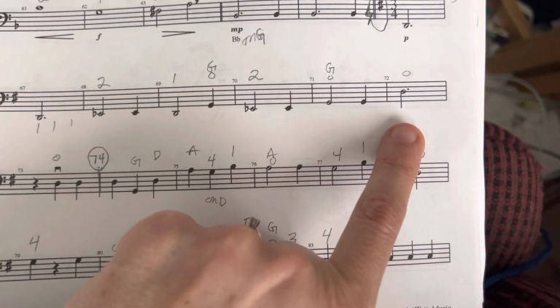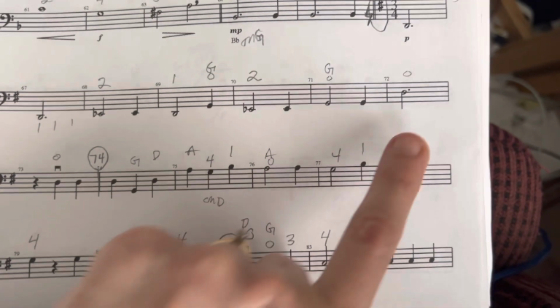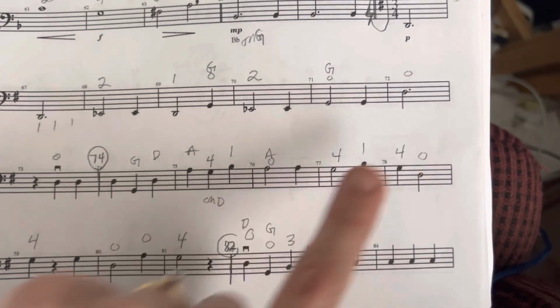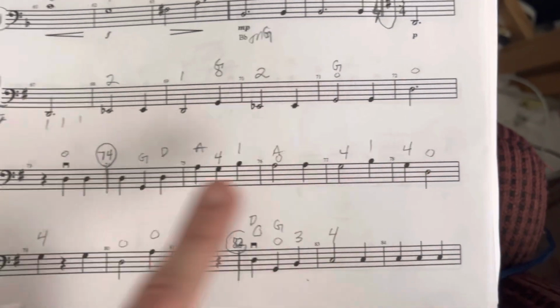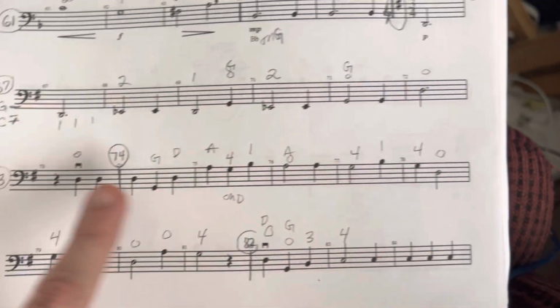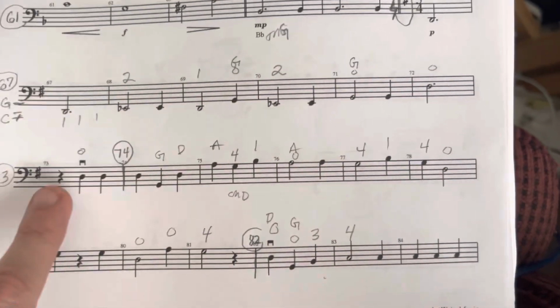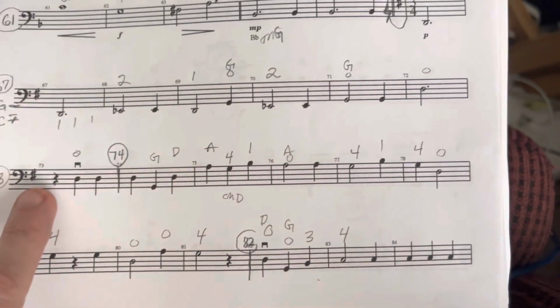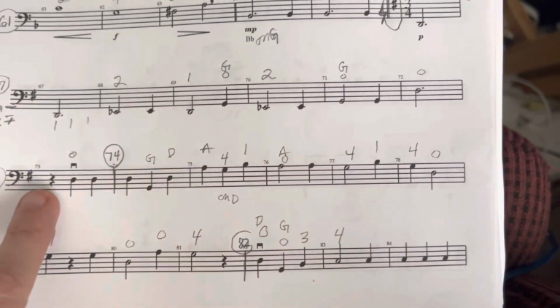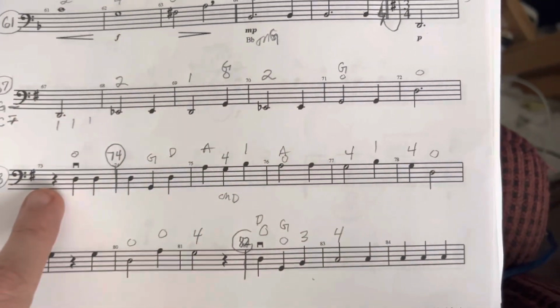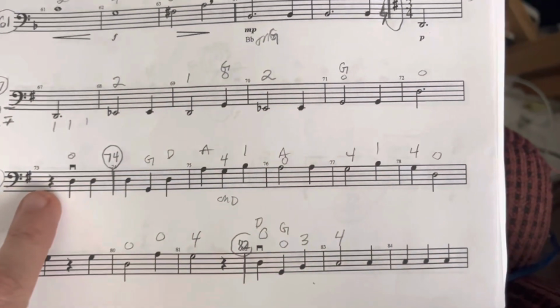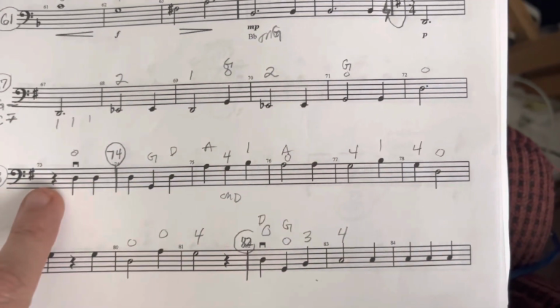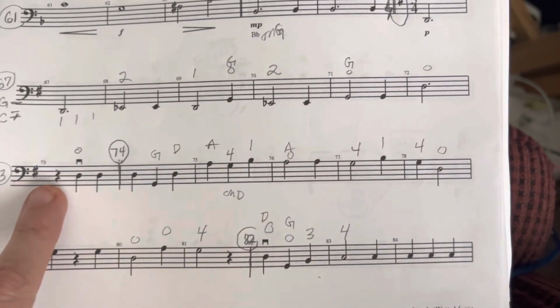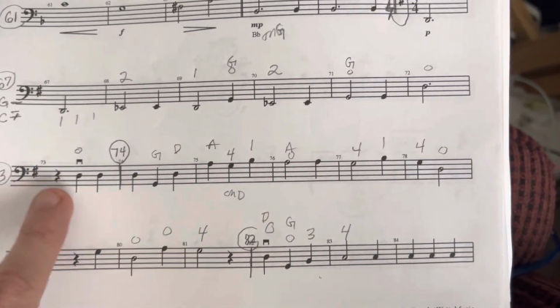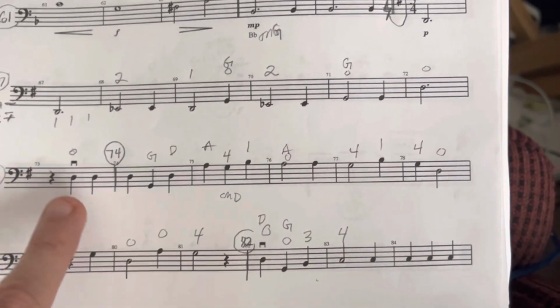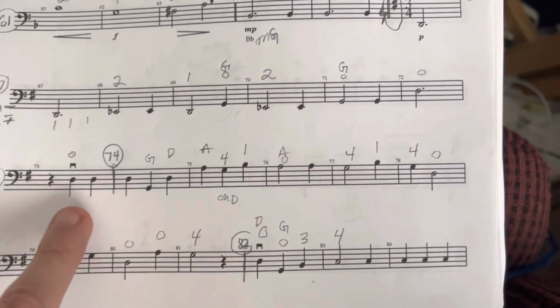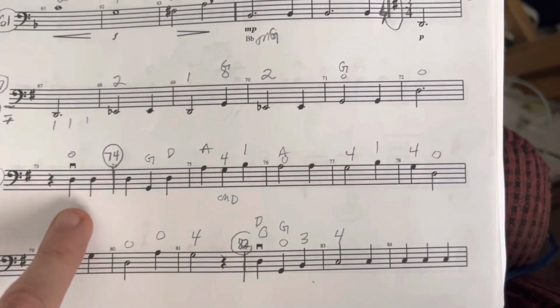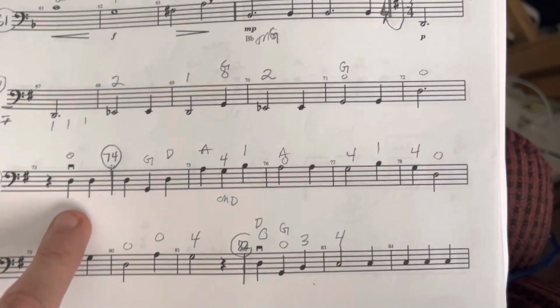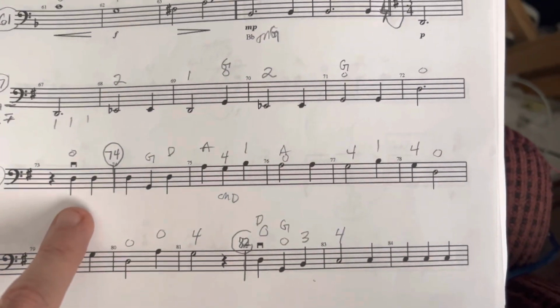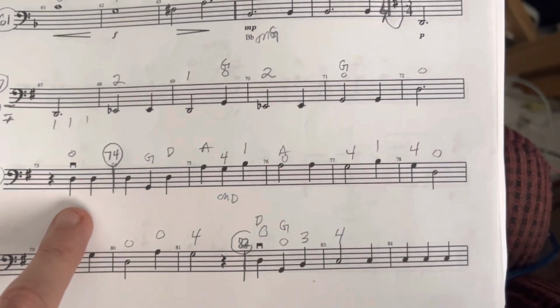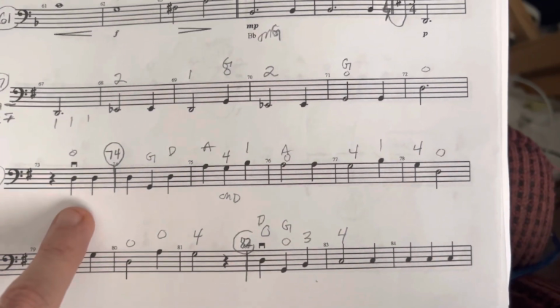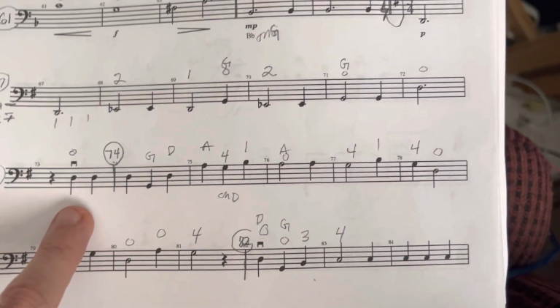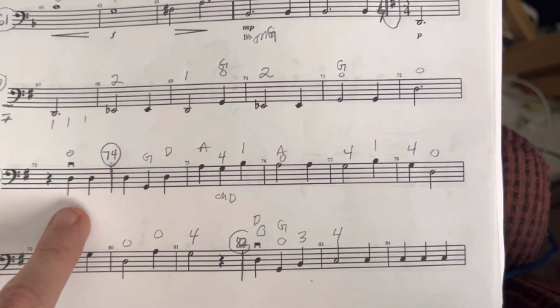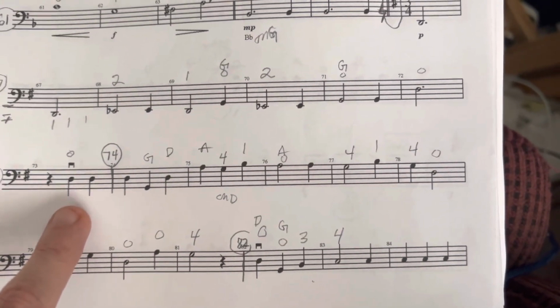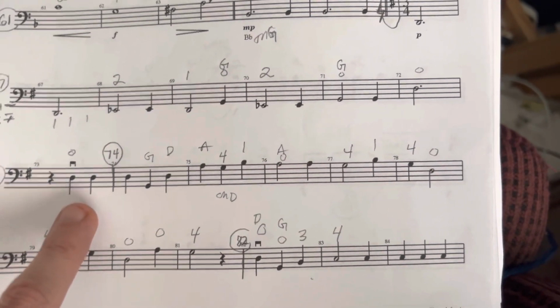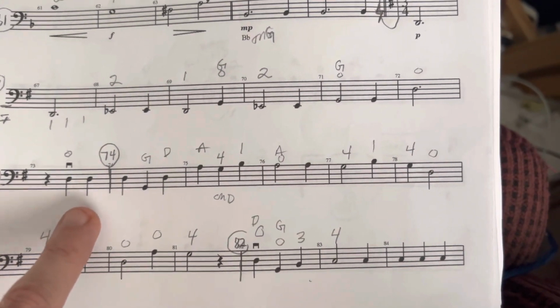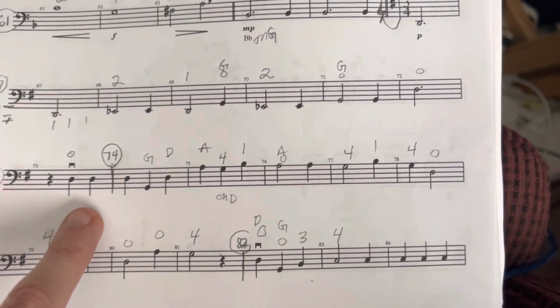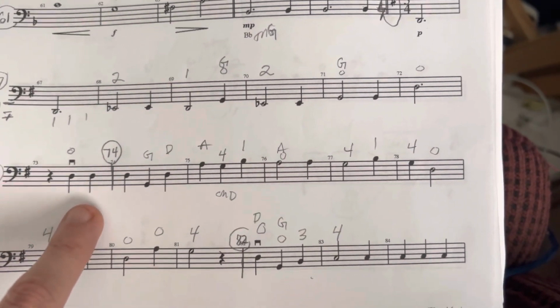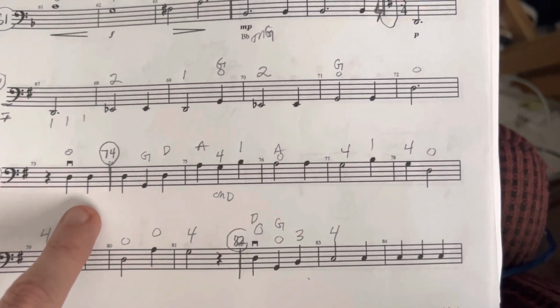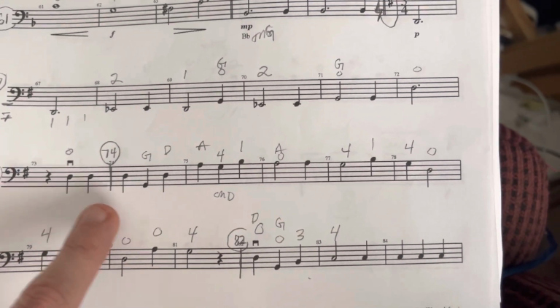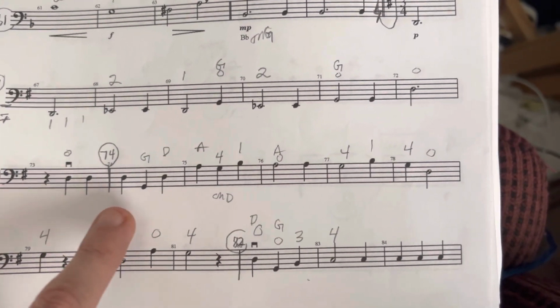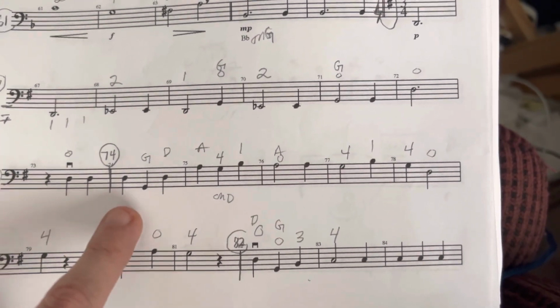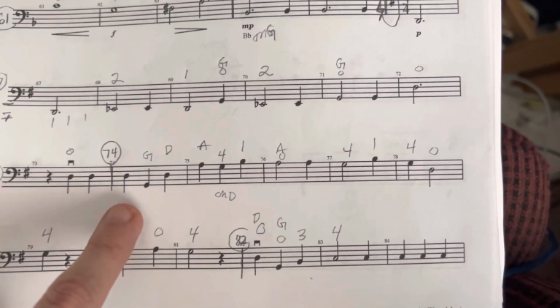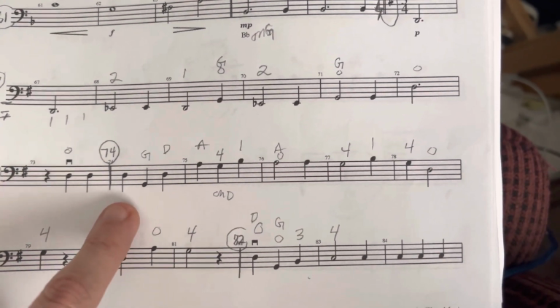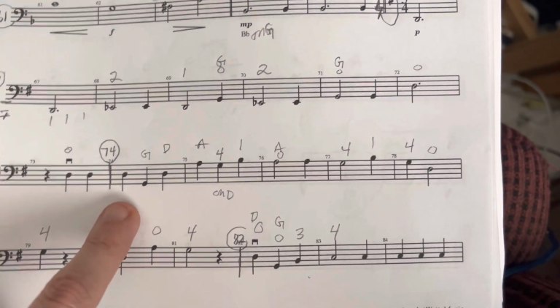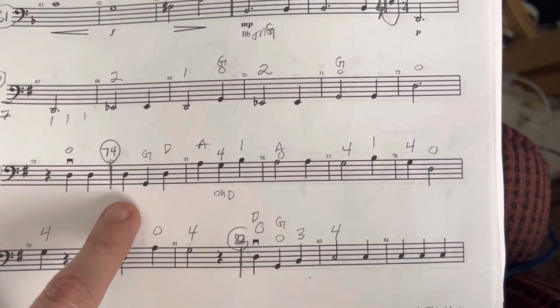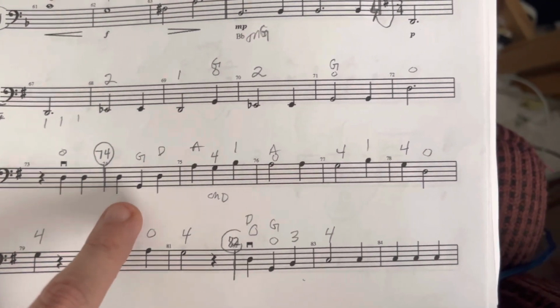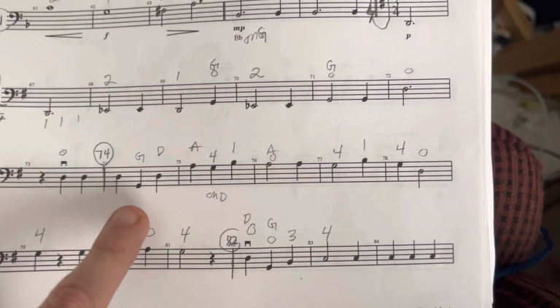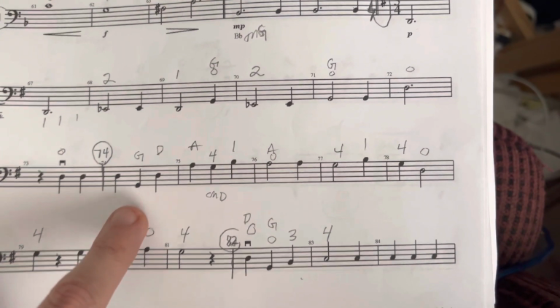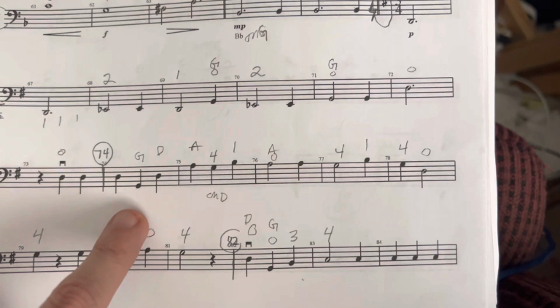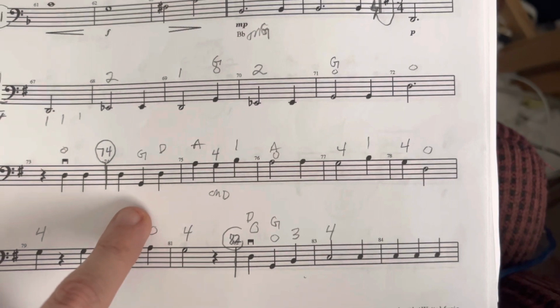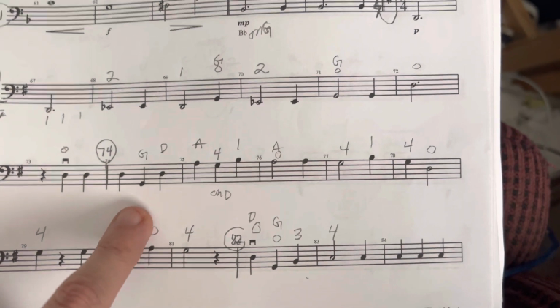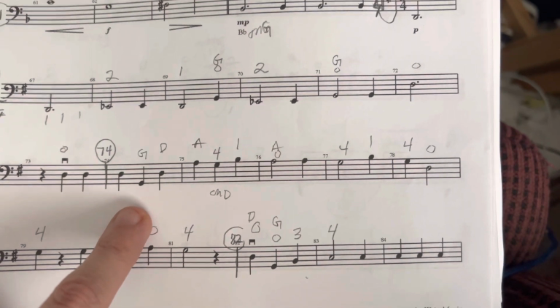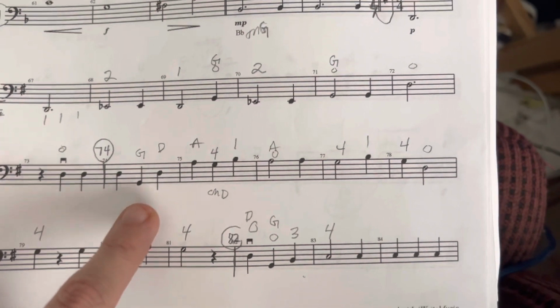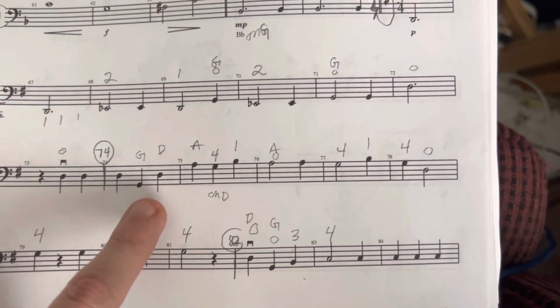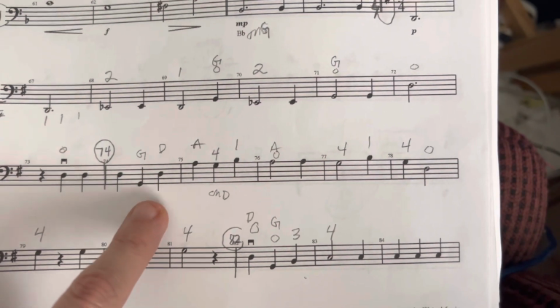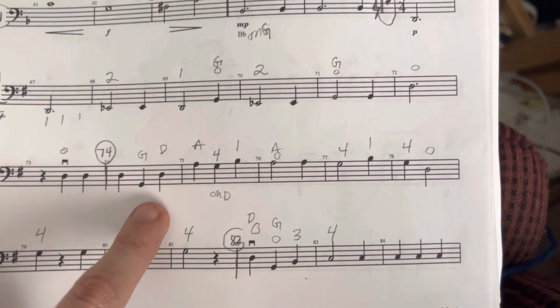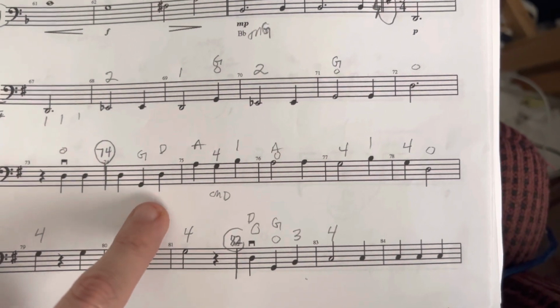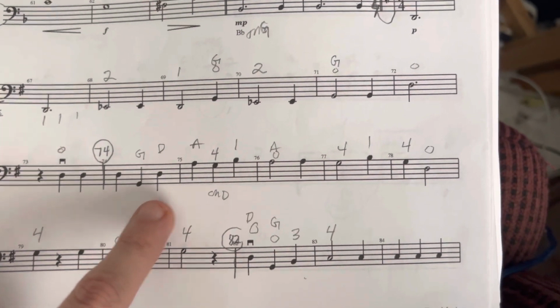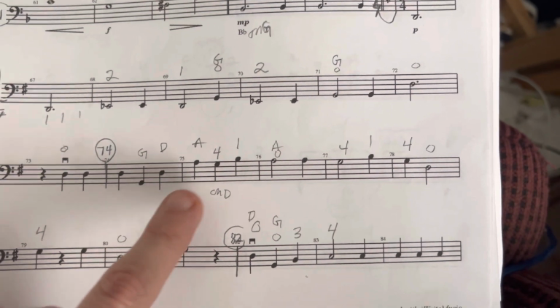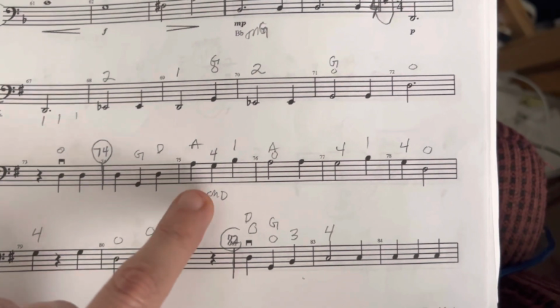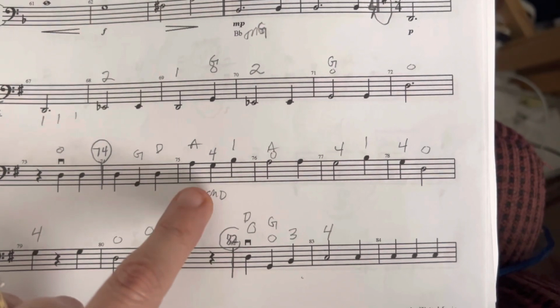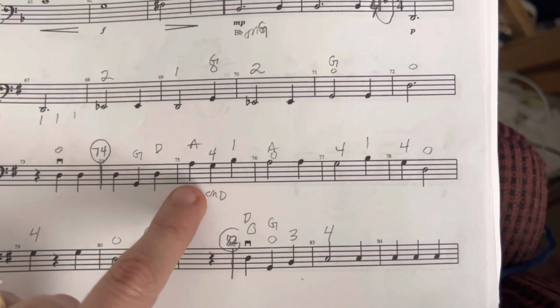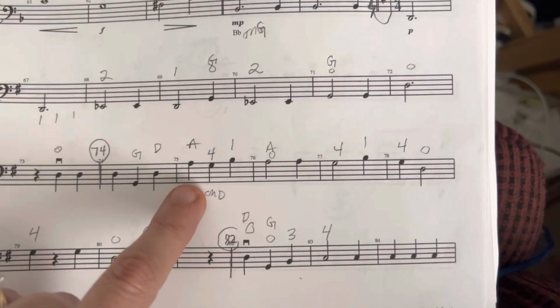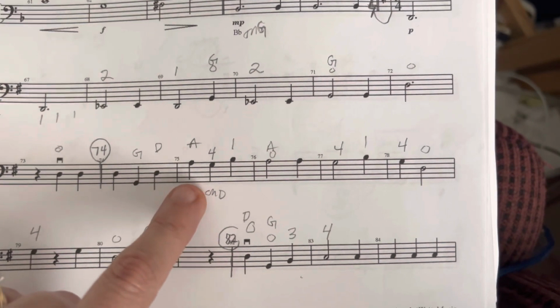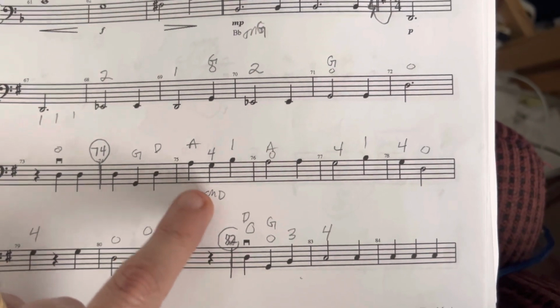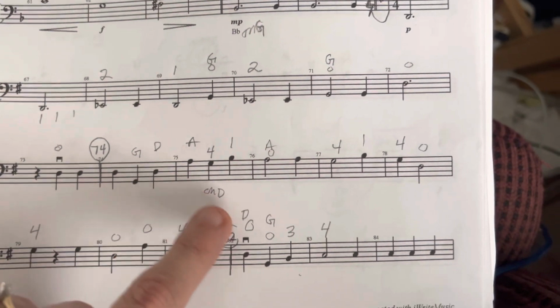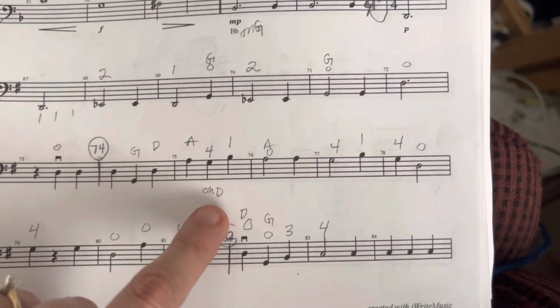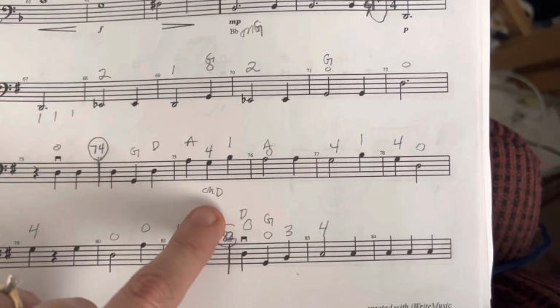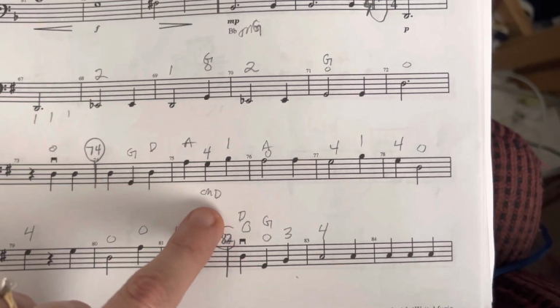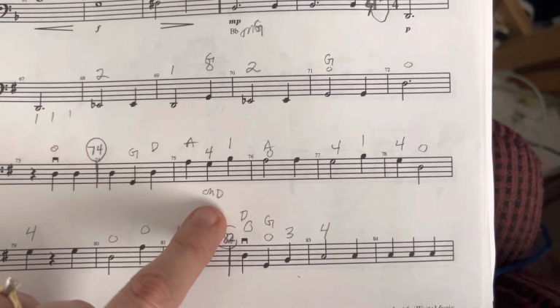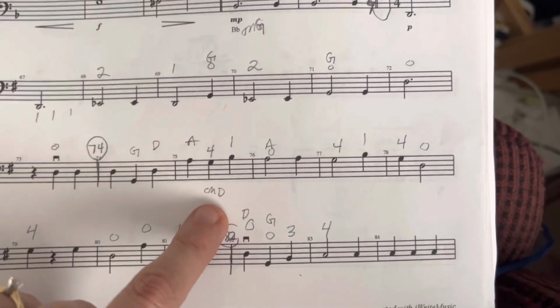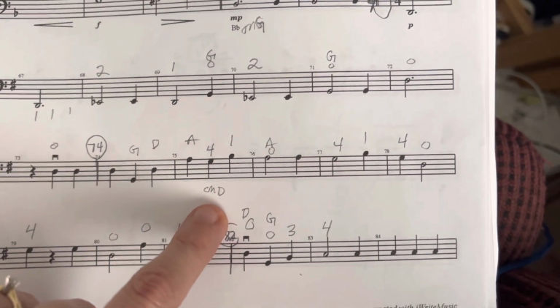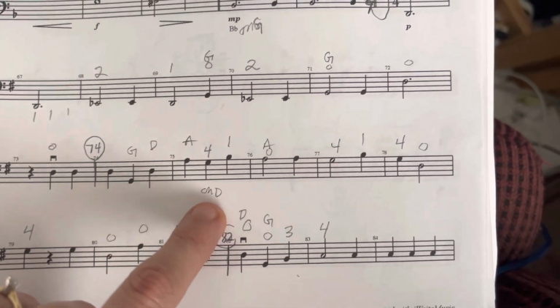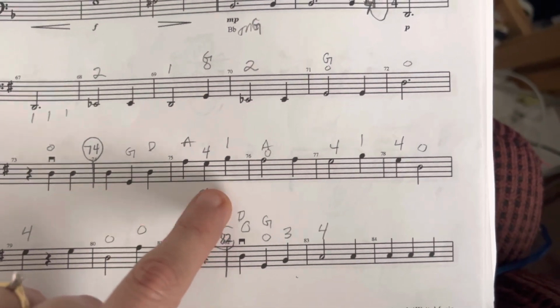G. Rest. Lots of opening. String G, D, 4 and D.